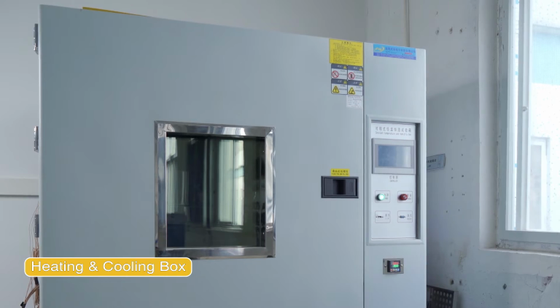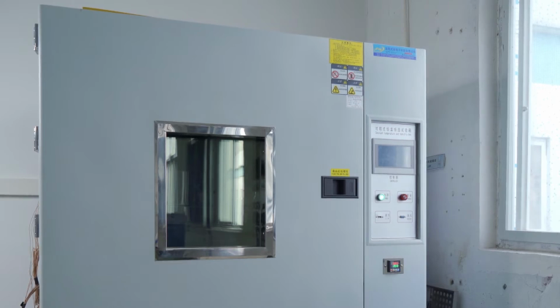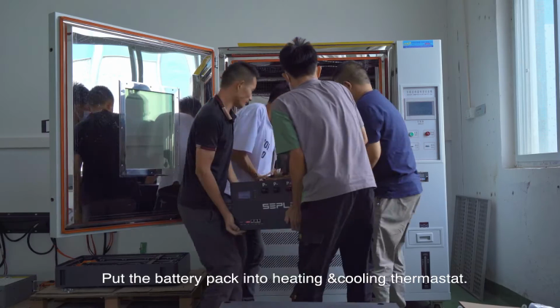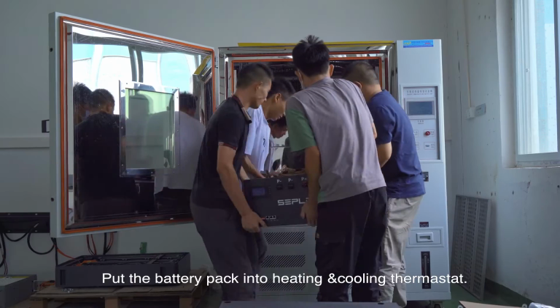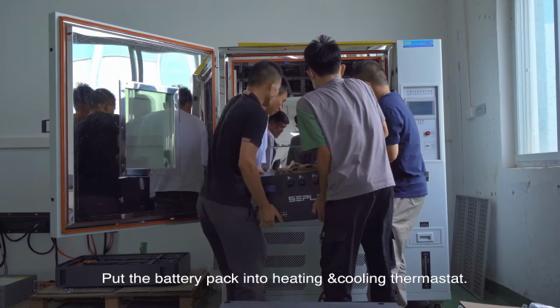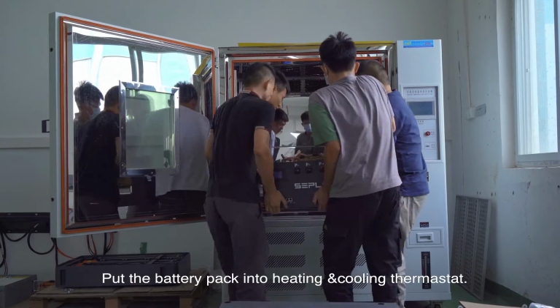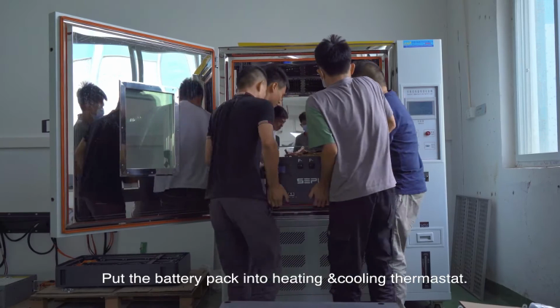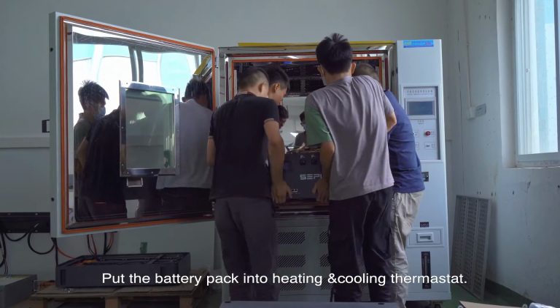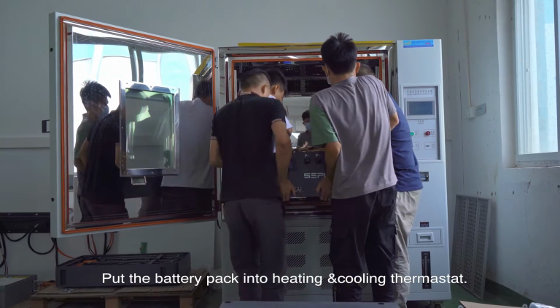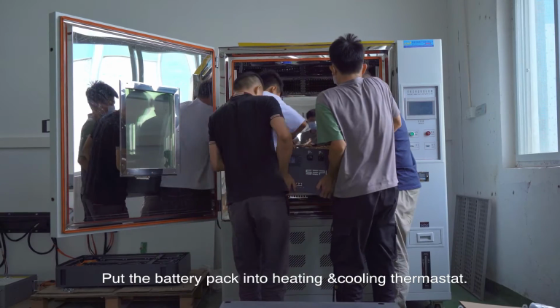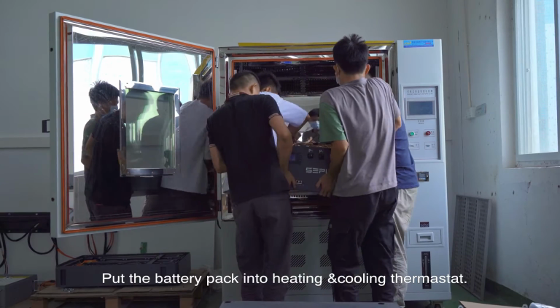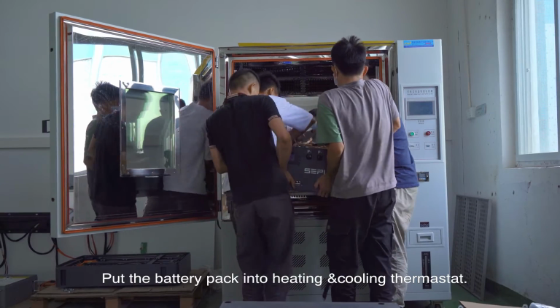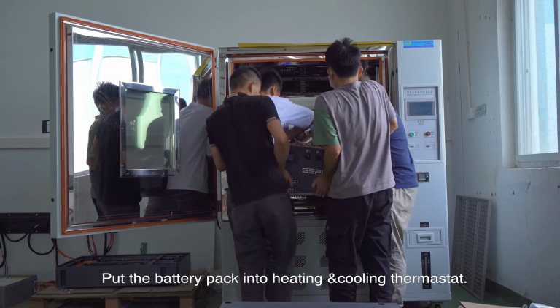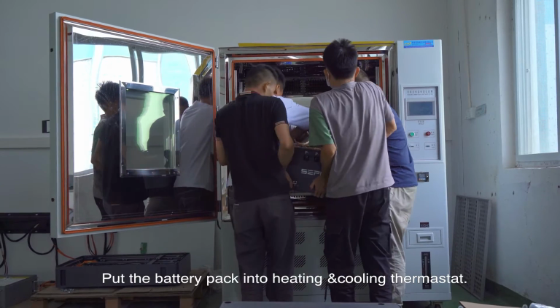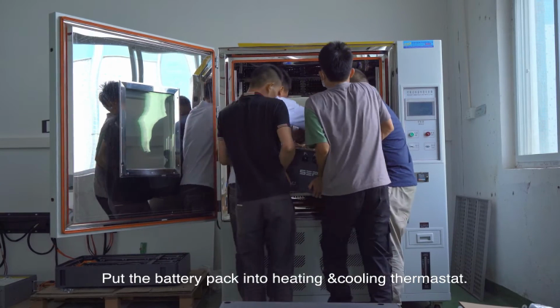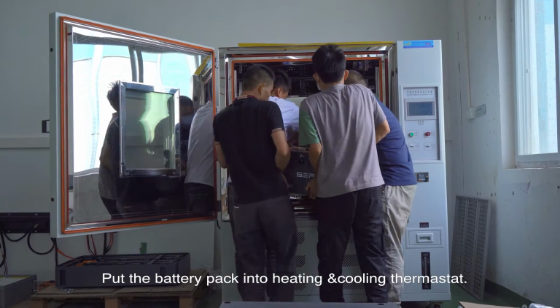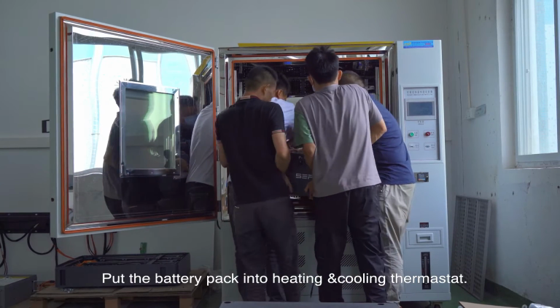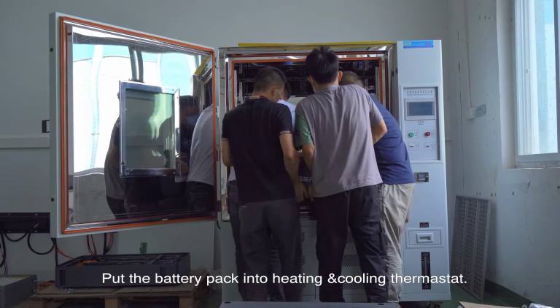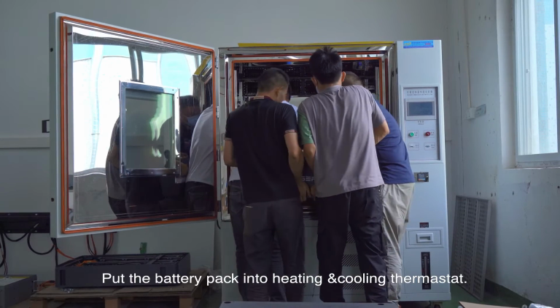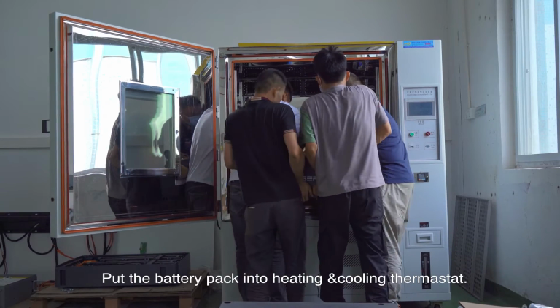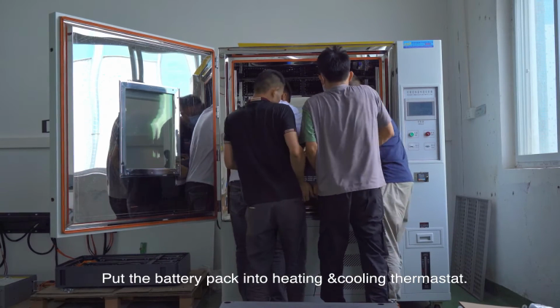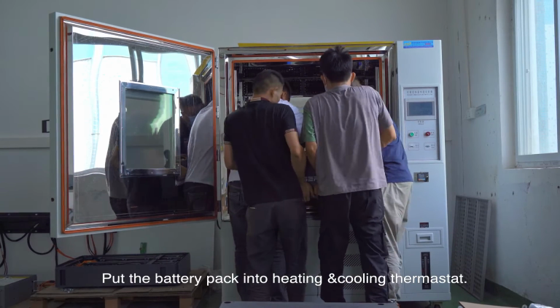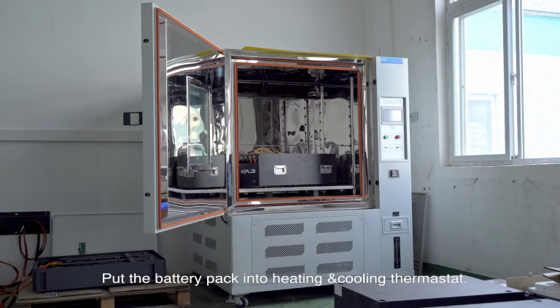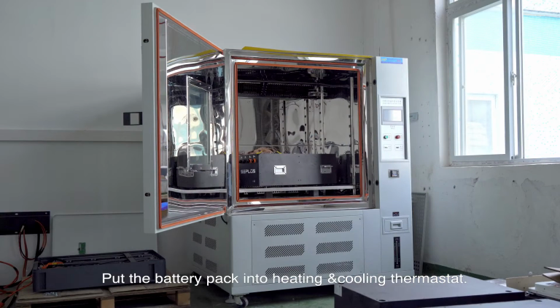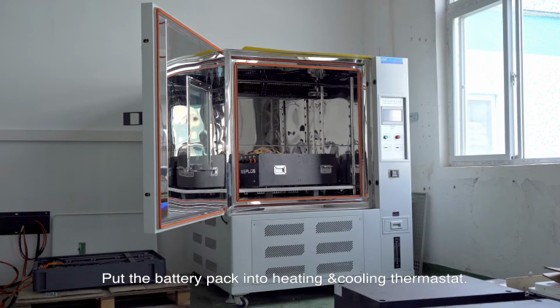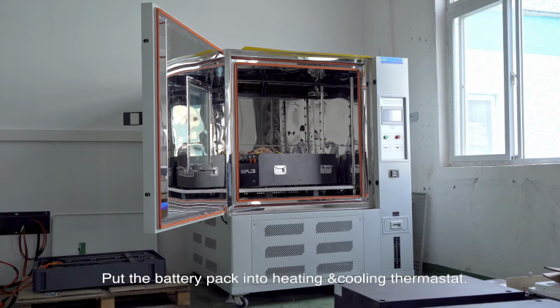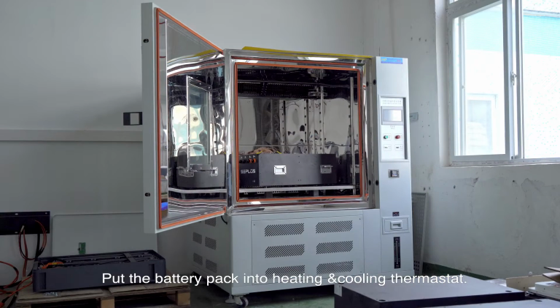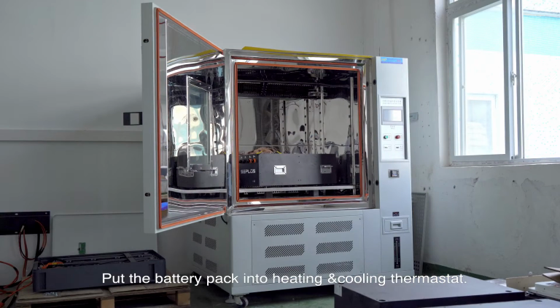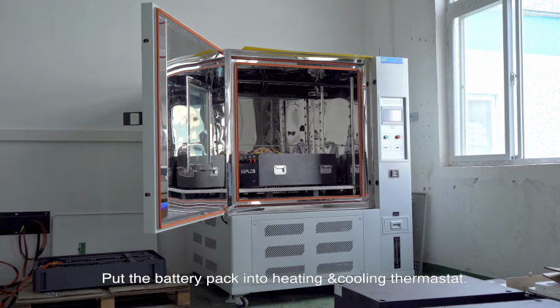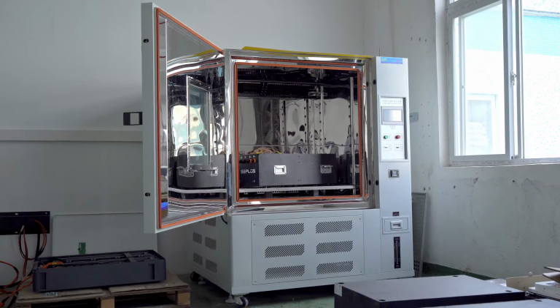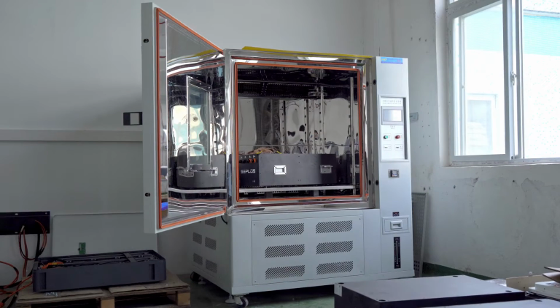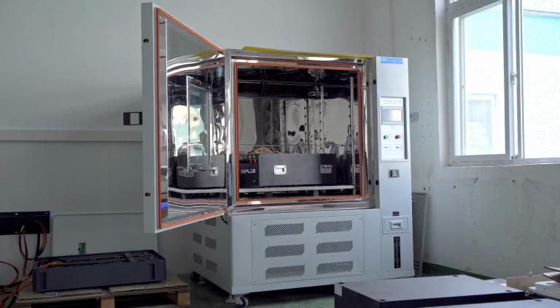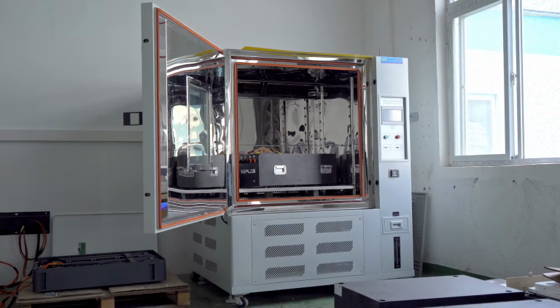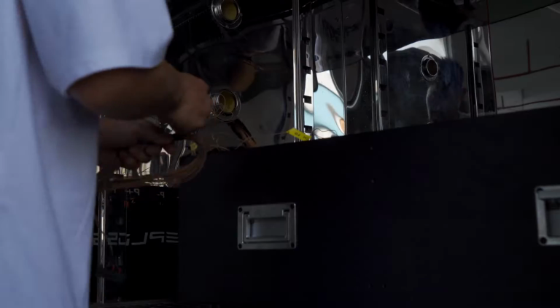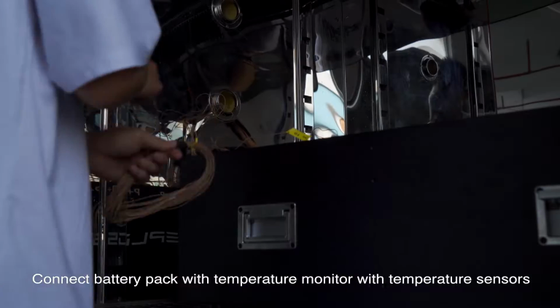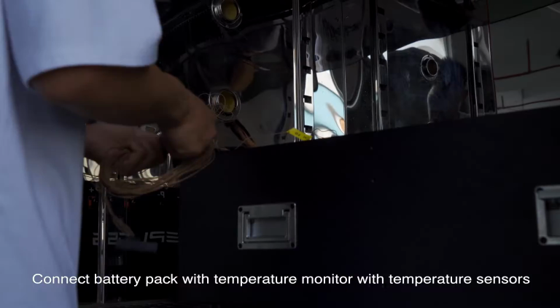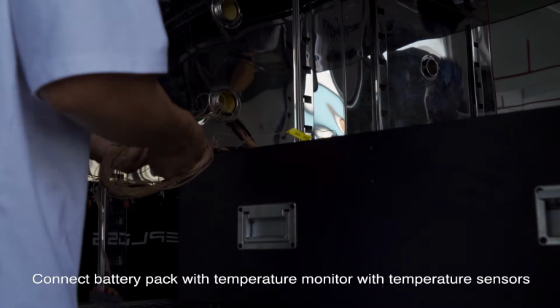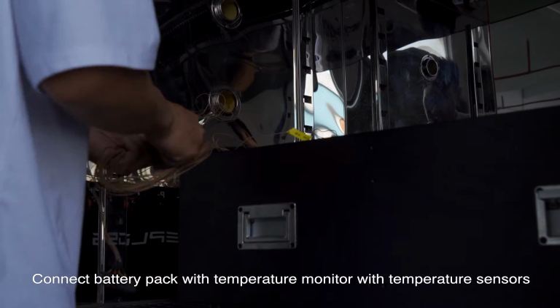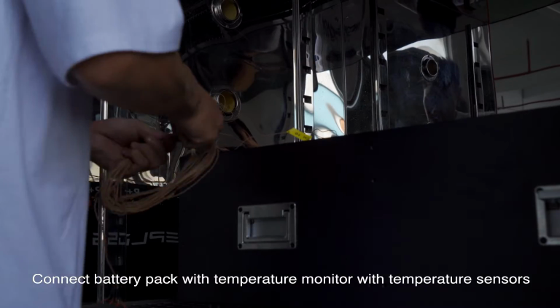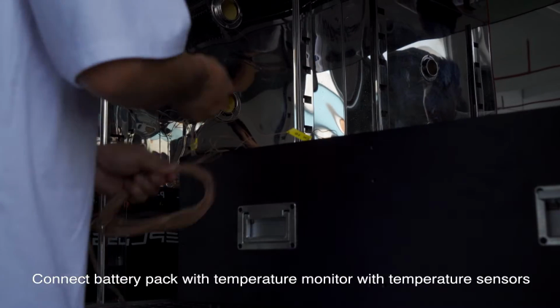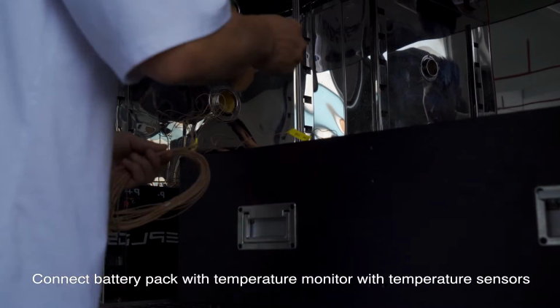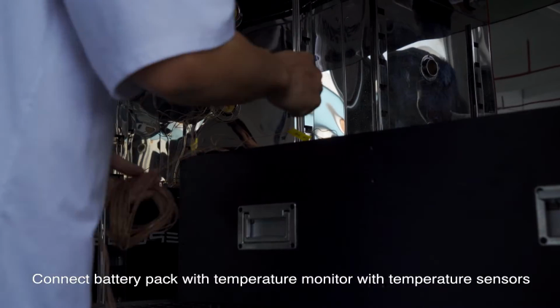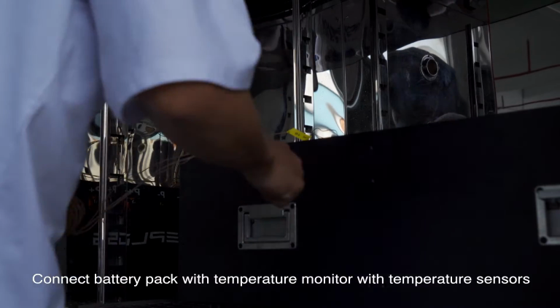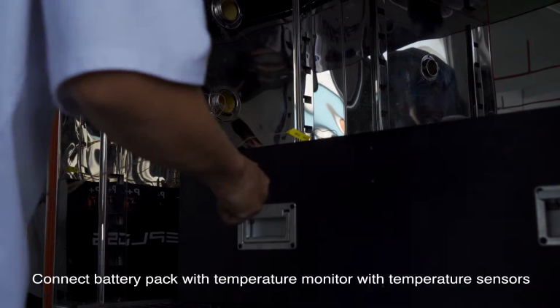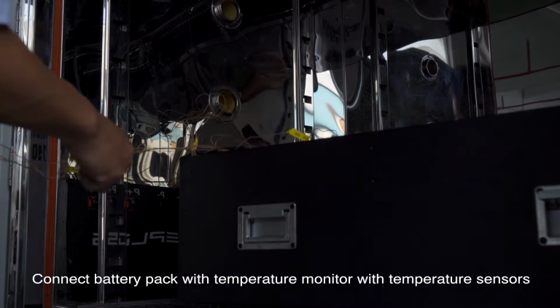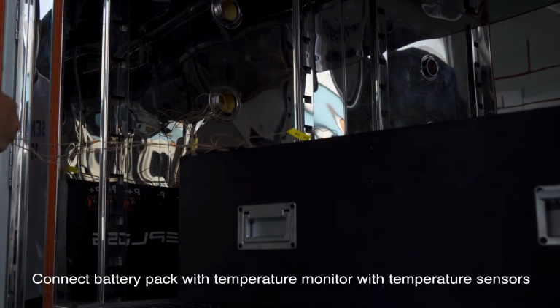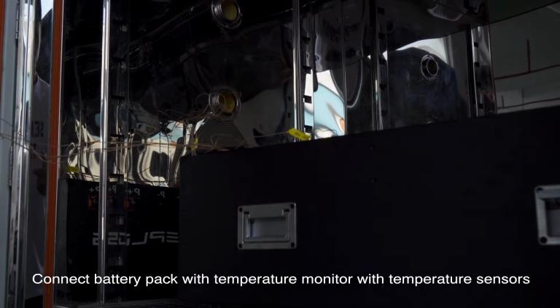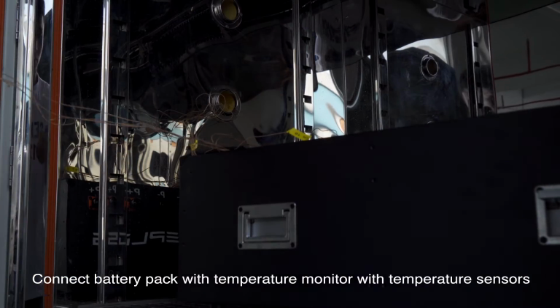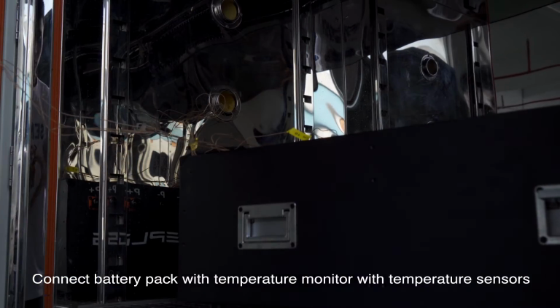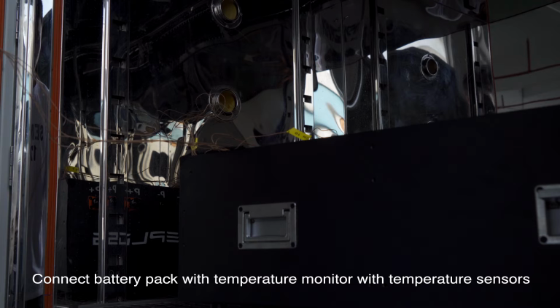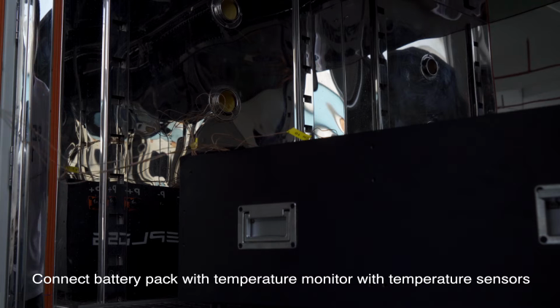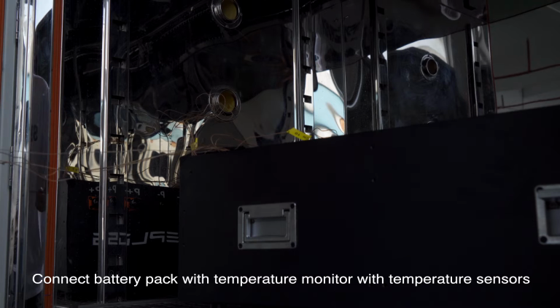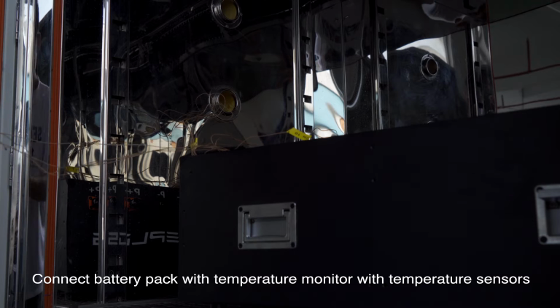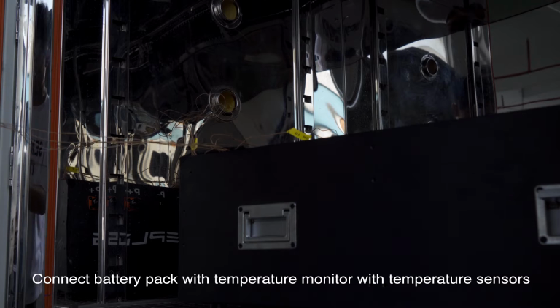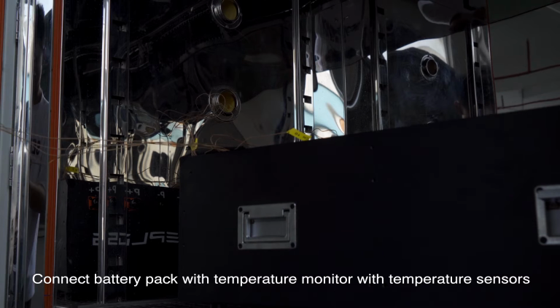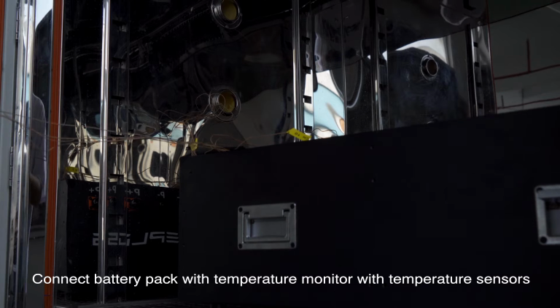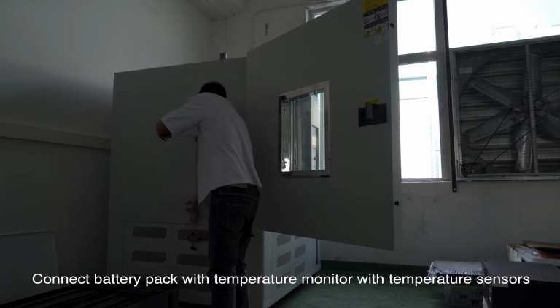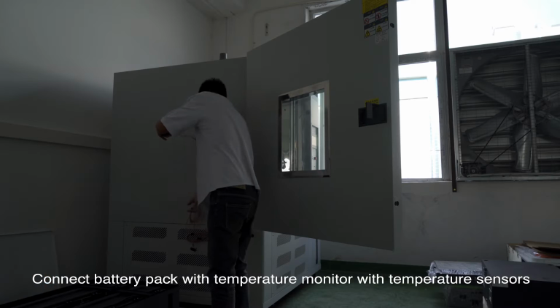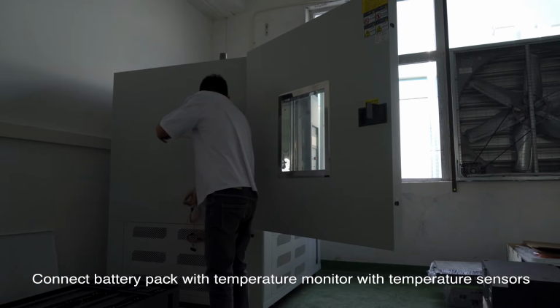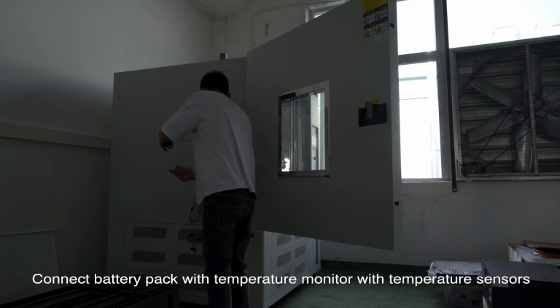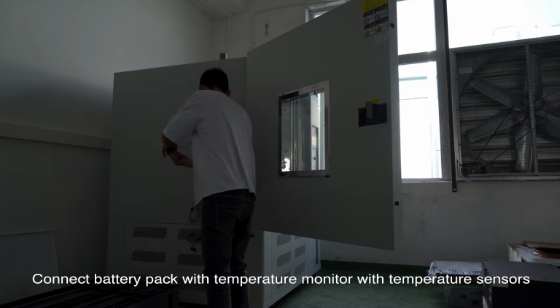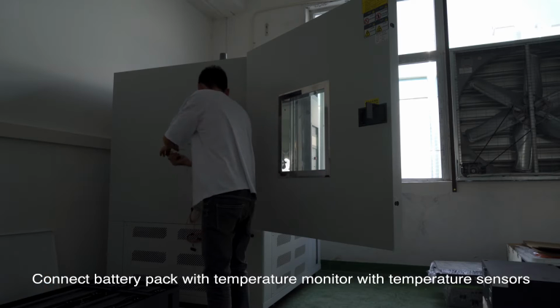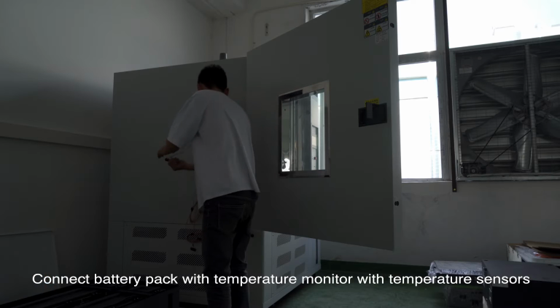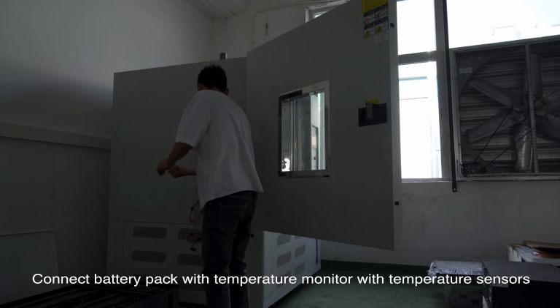Put the battery pack into the heating and cooling thermostat, then connect the battery pack with the temperature monitor using temperature sensors.